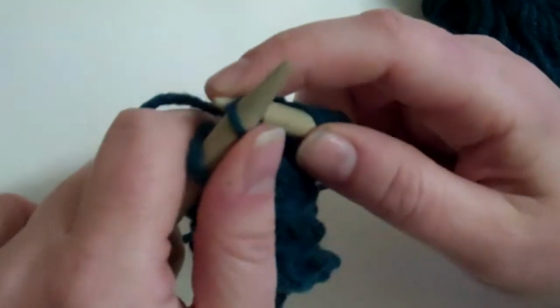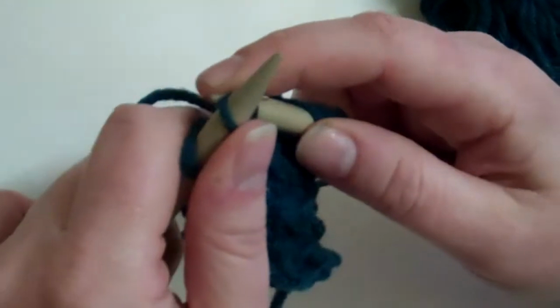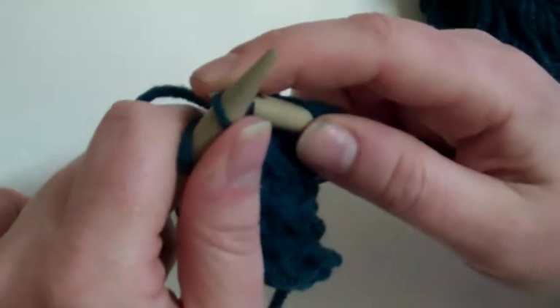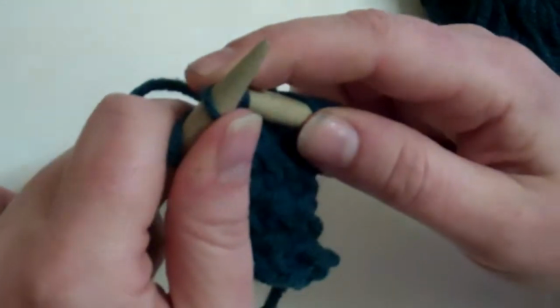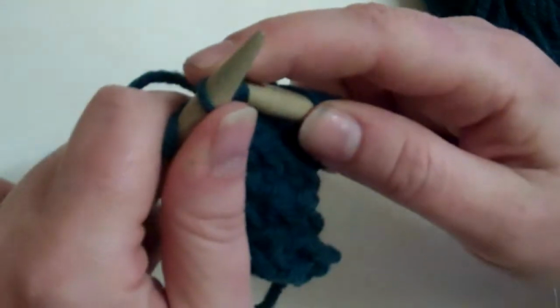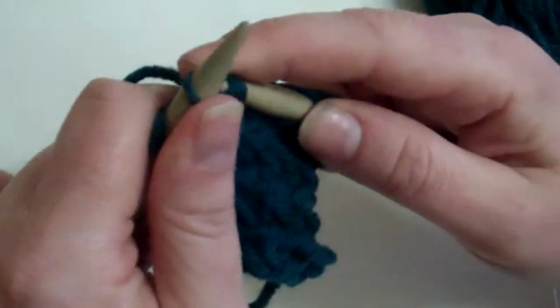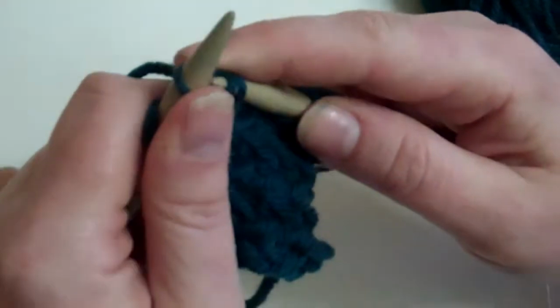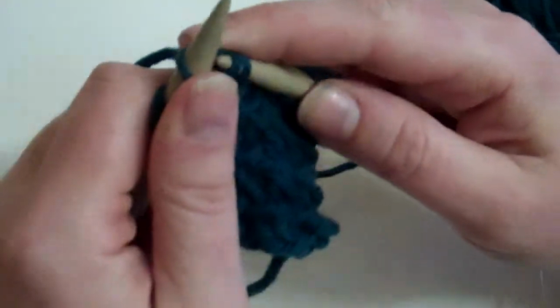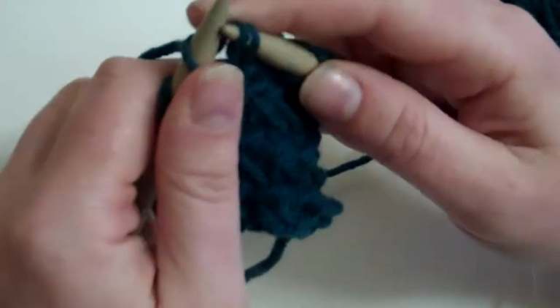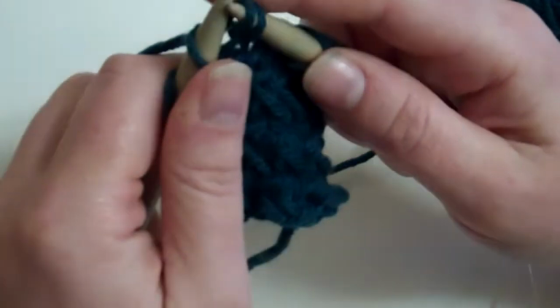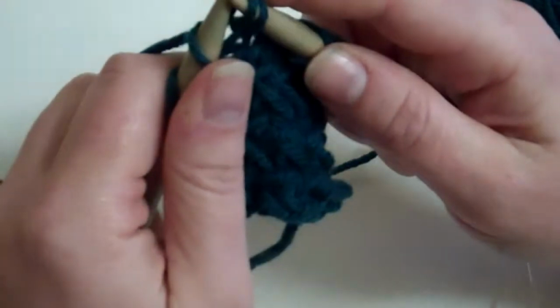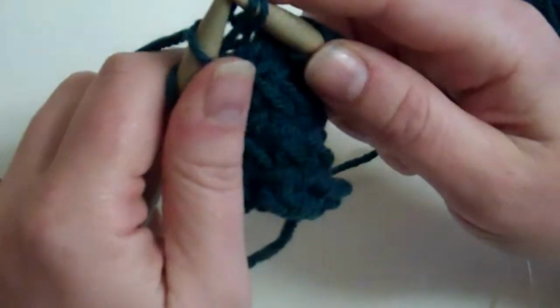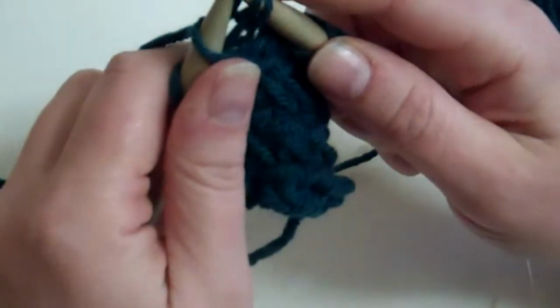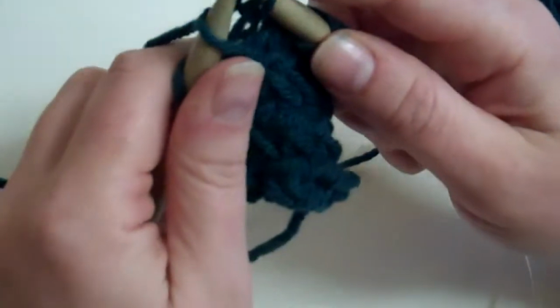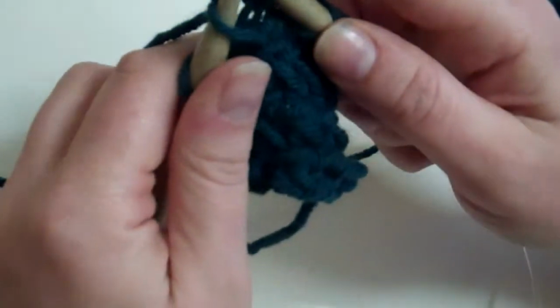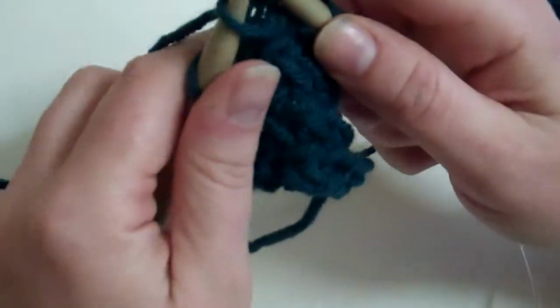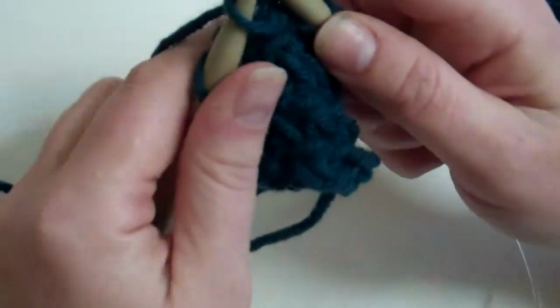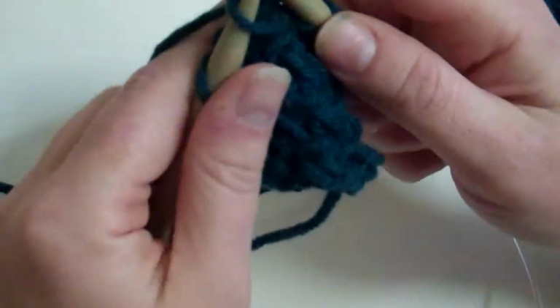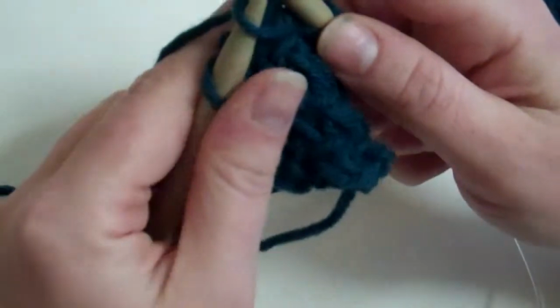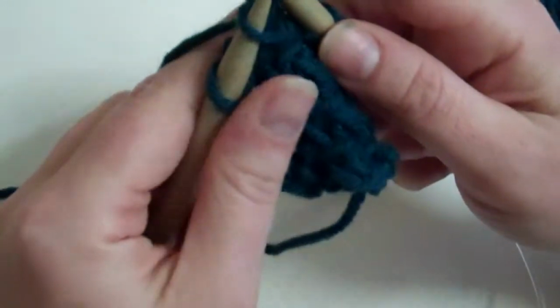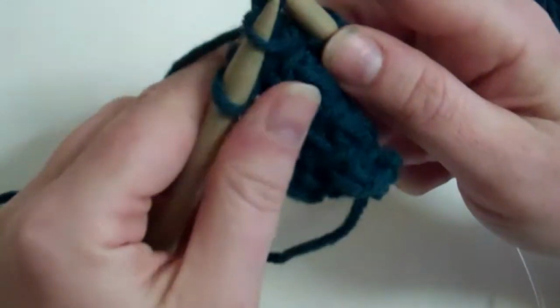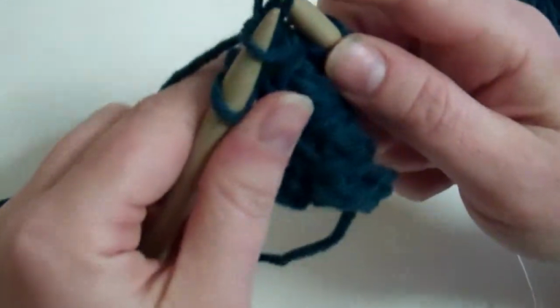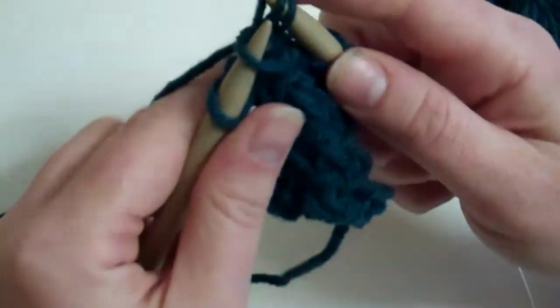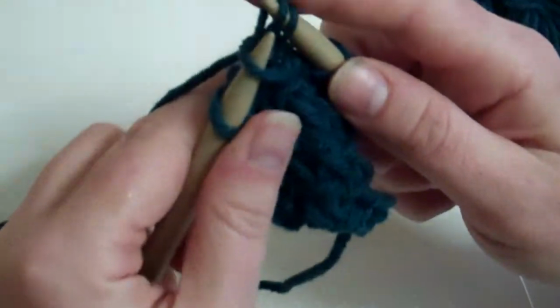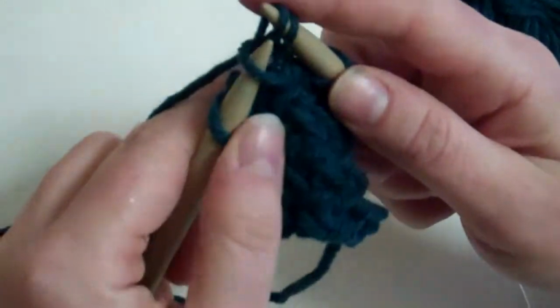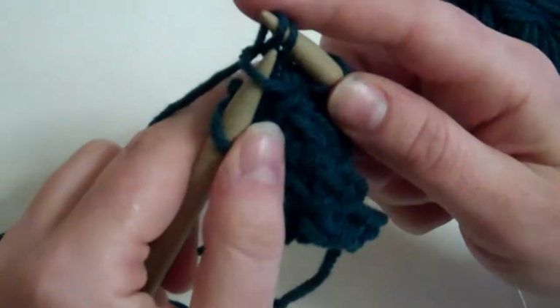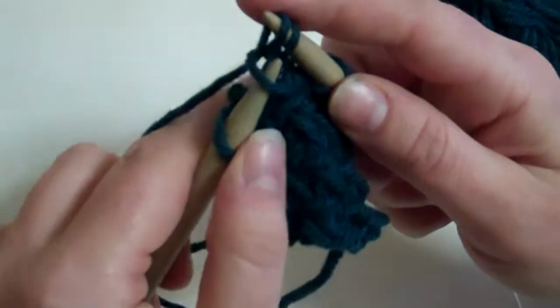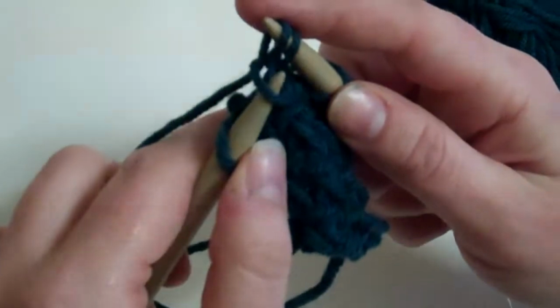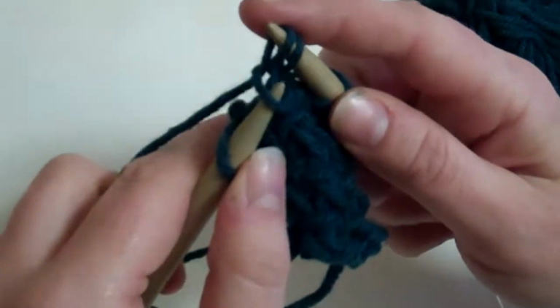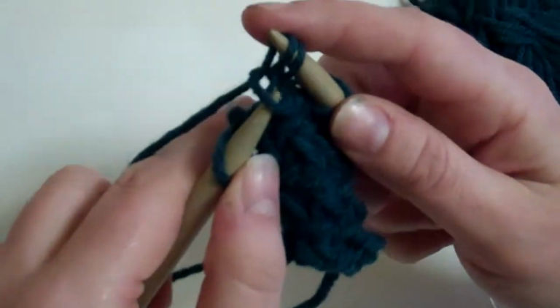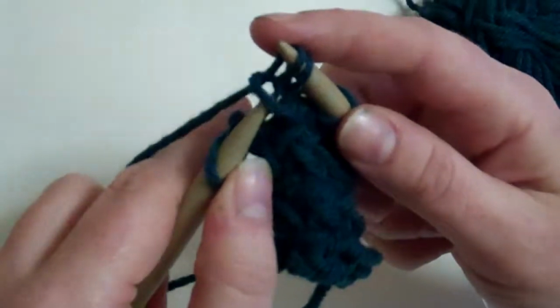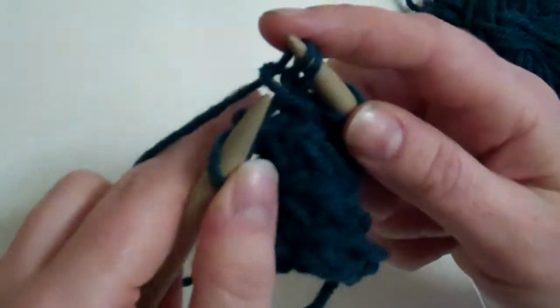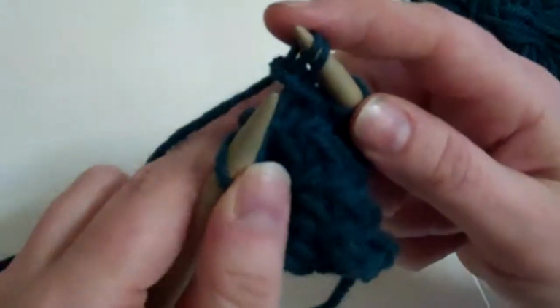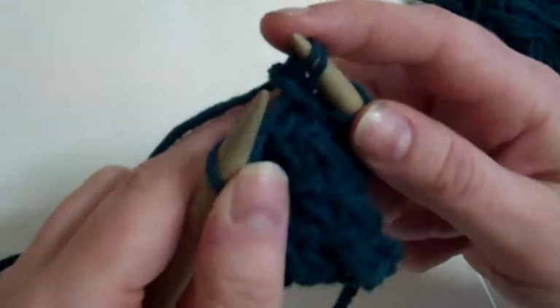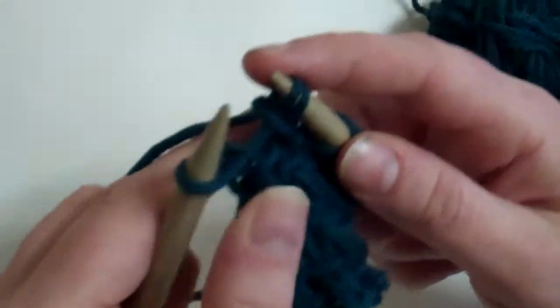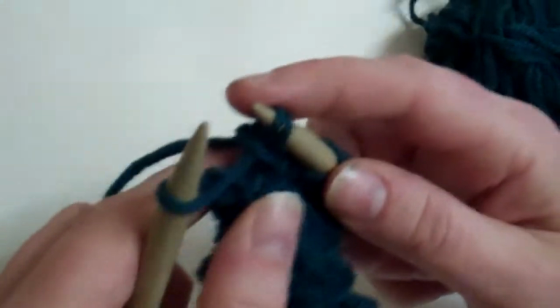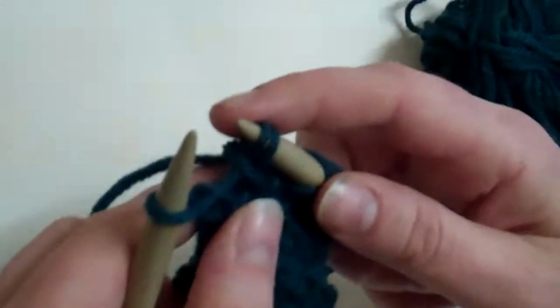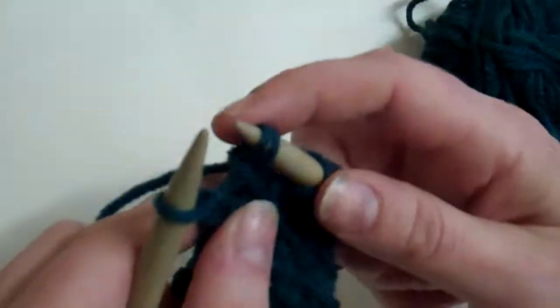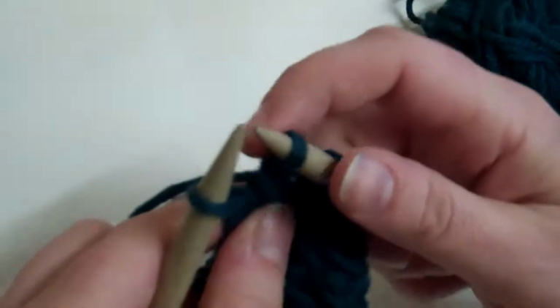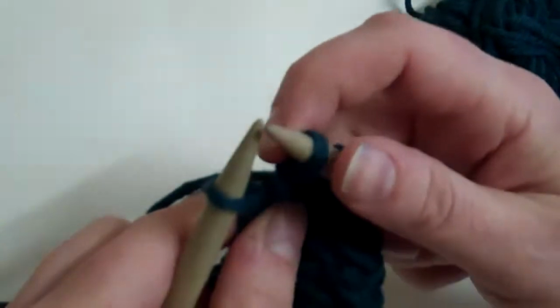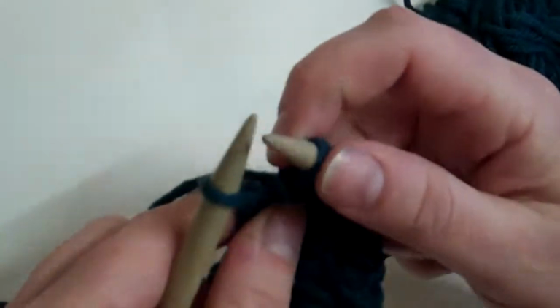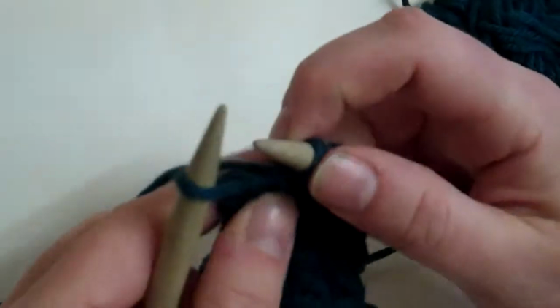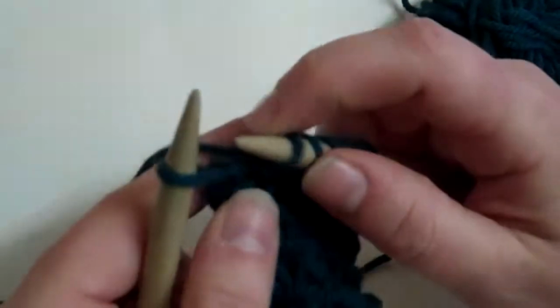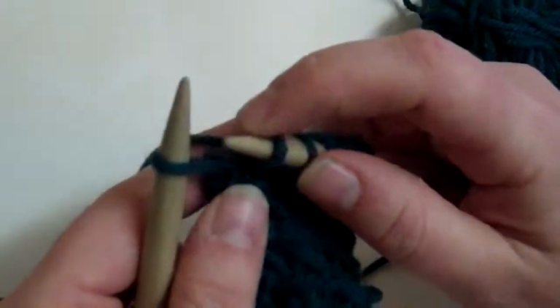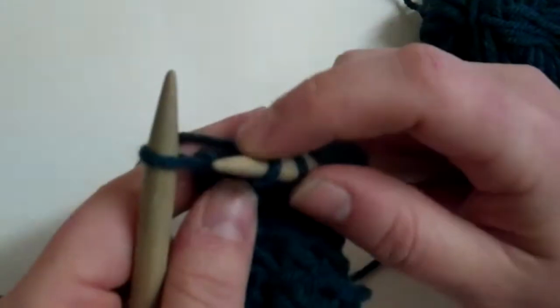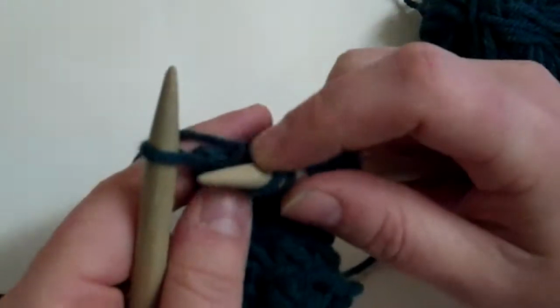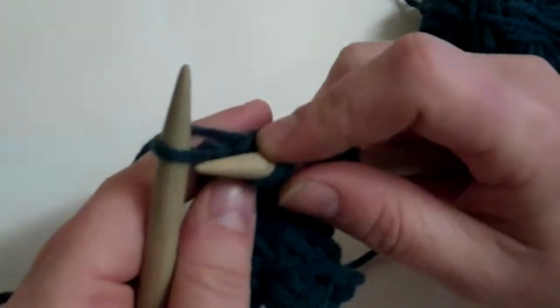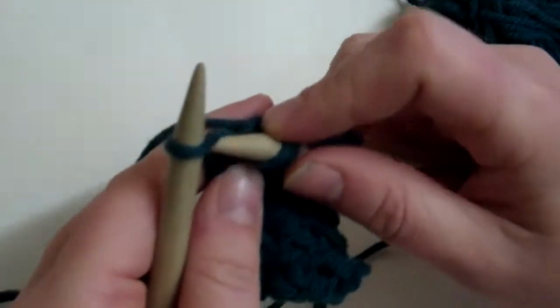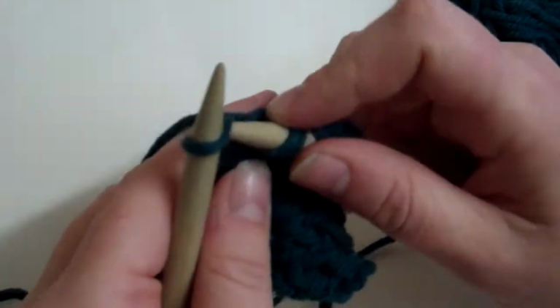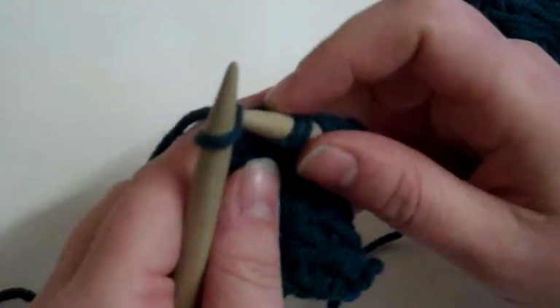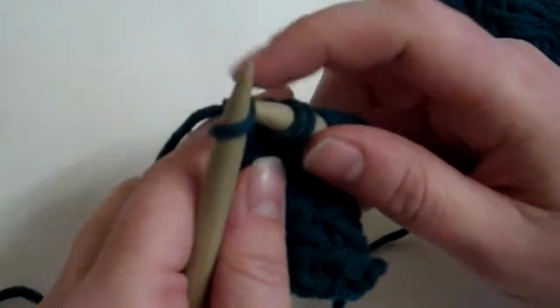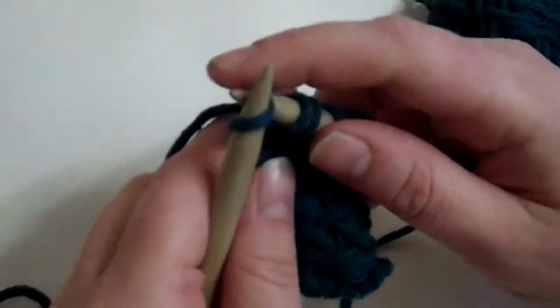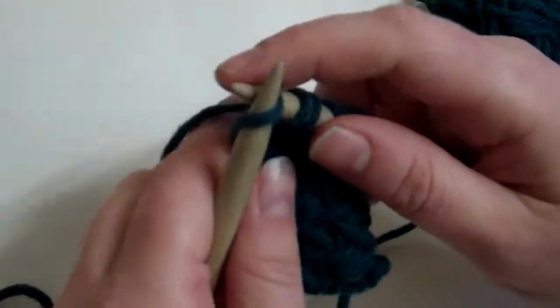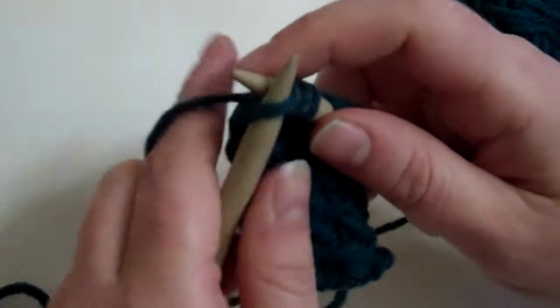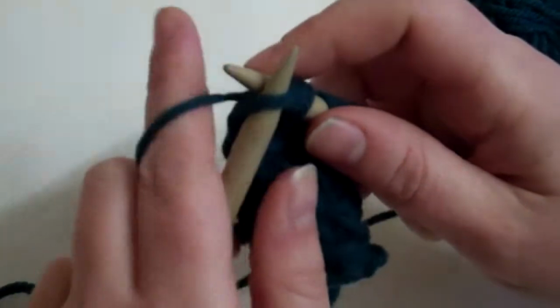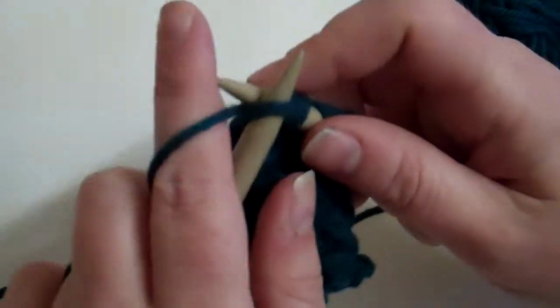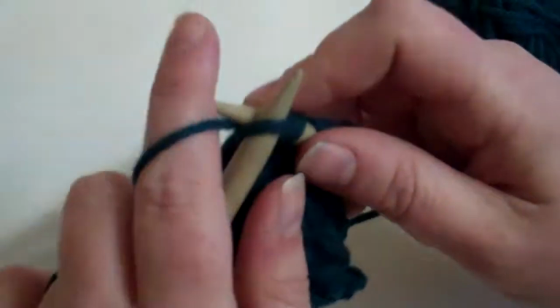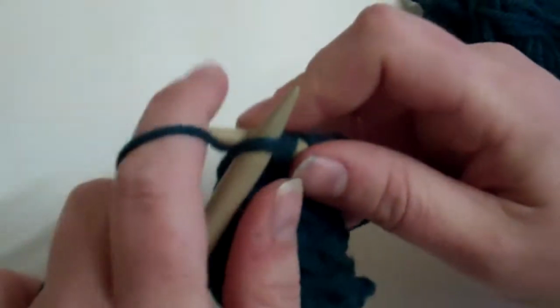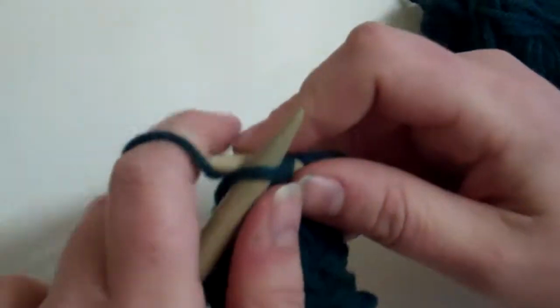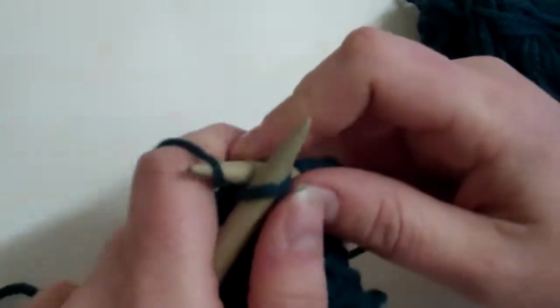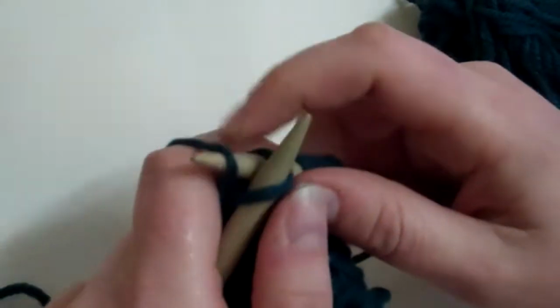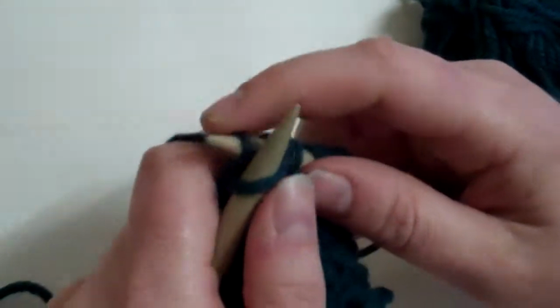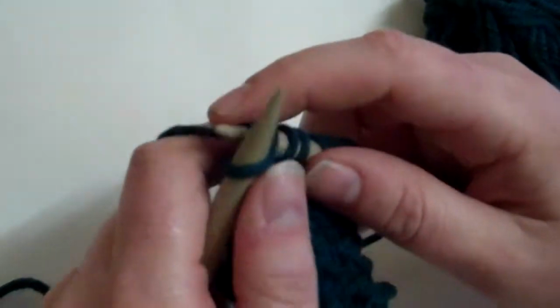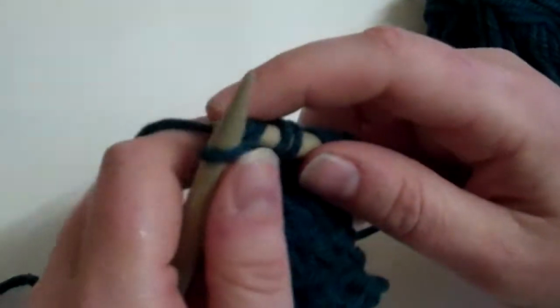And then as you have an even number of stitches, you also have to knit the last stitch of the row.